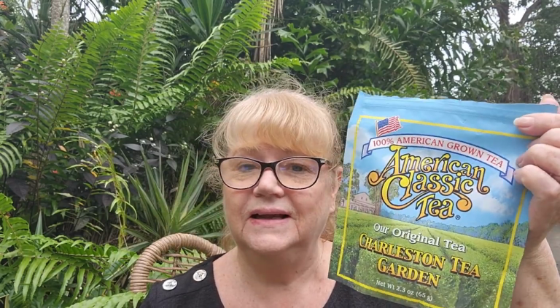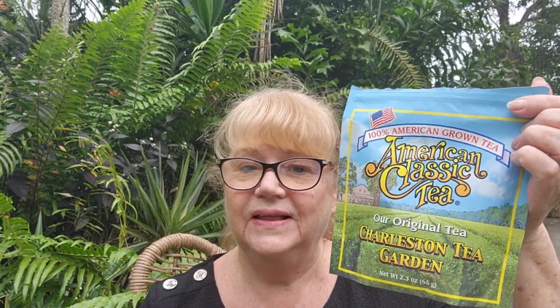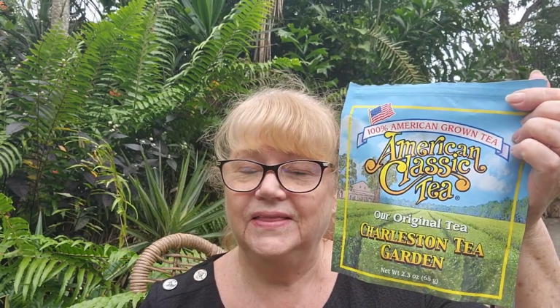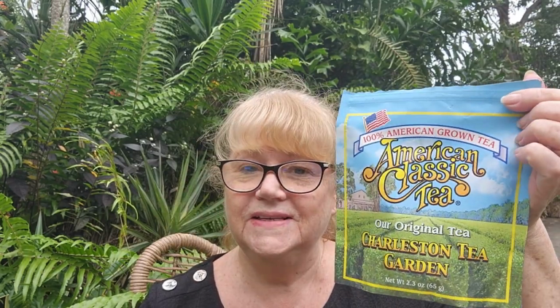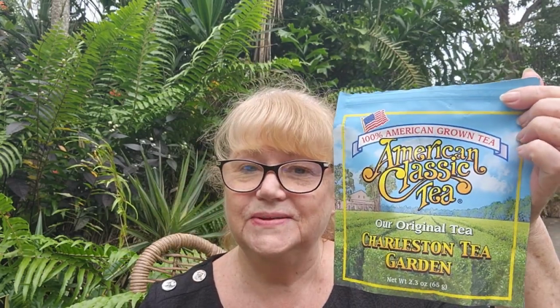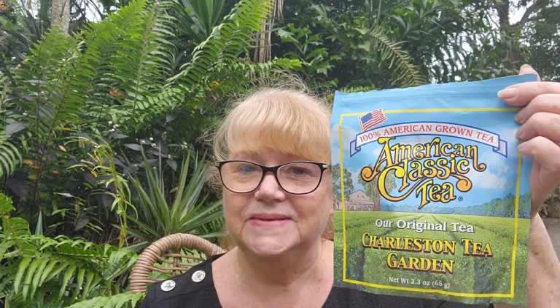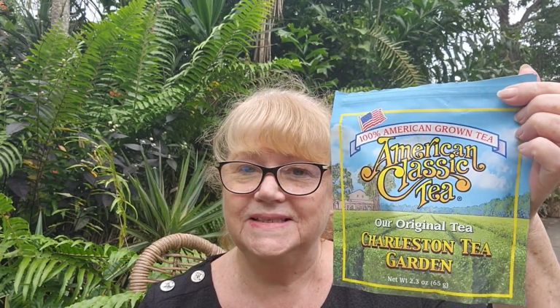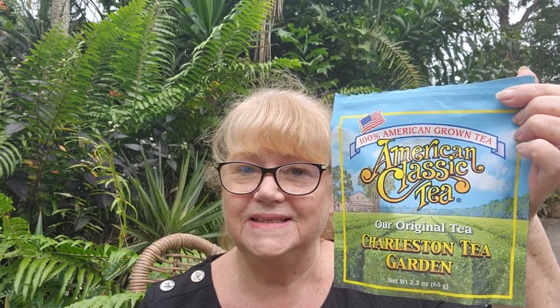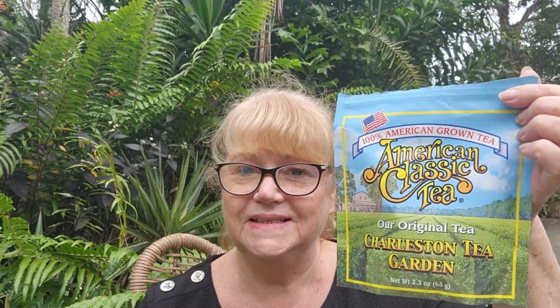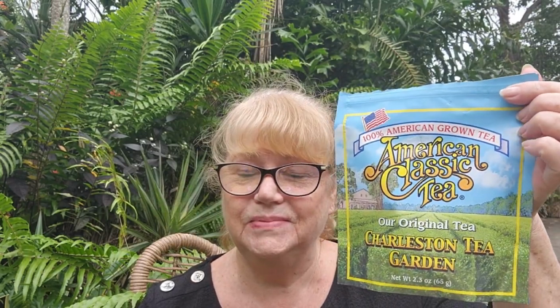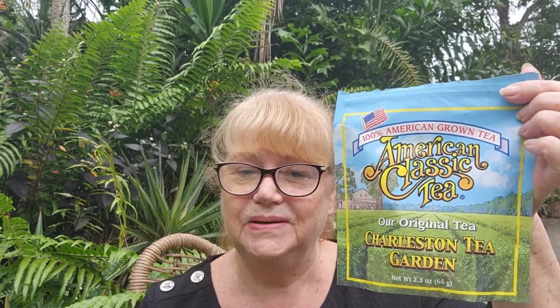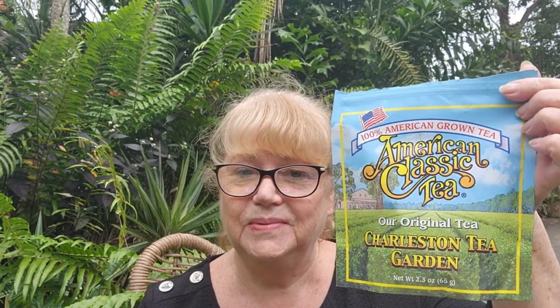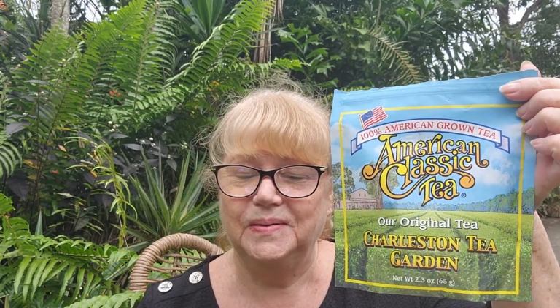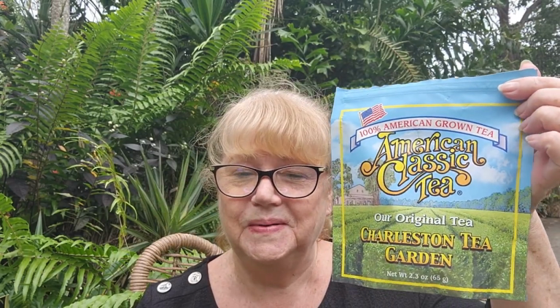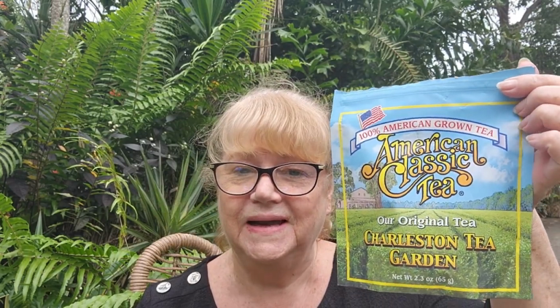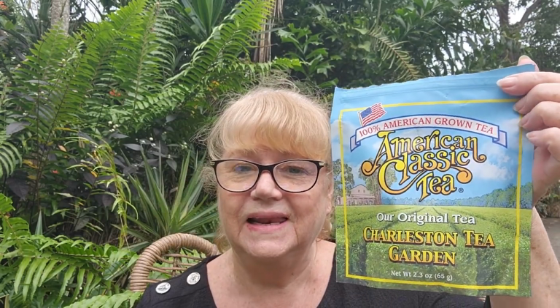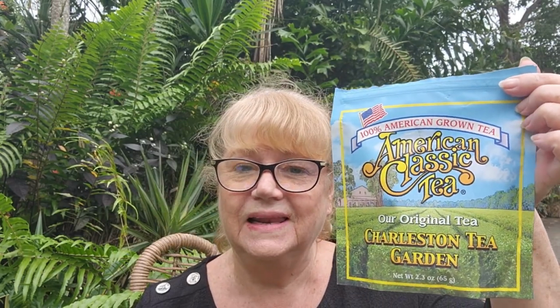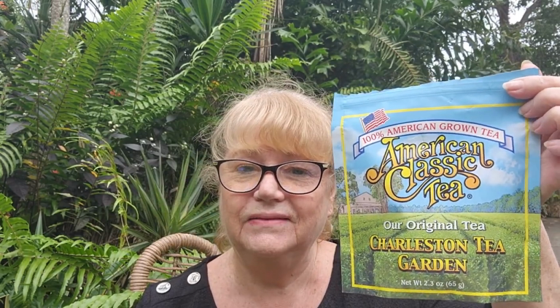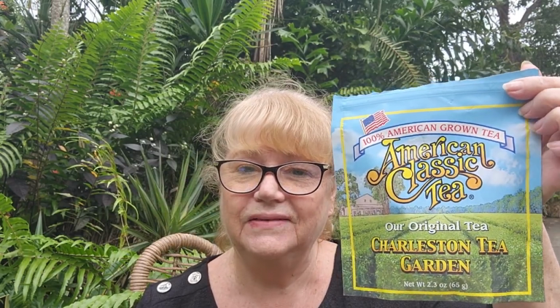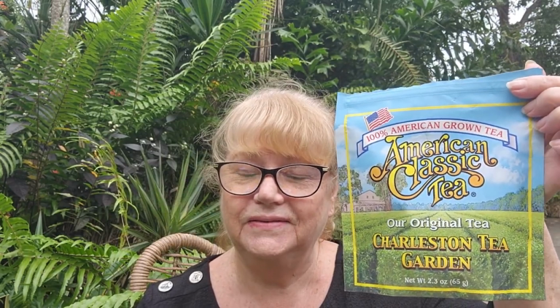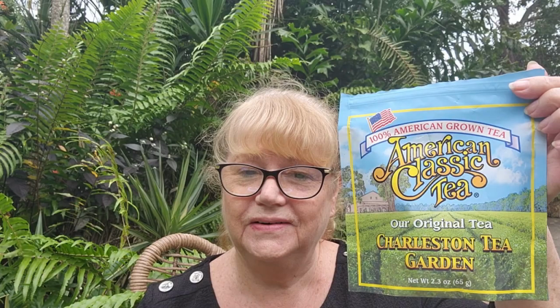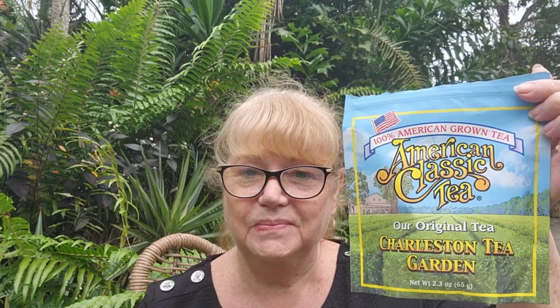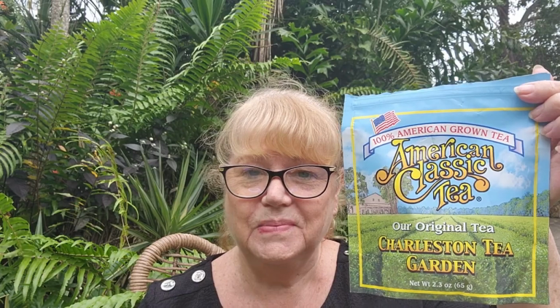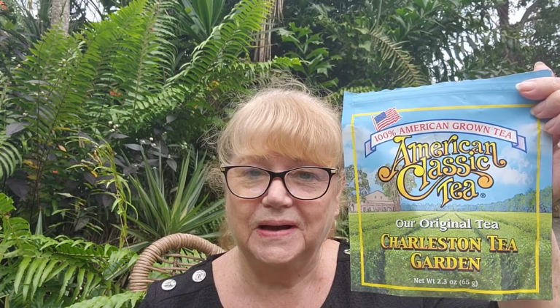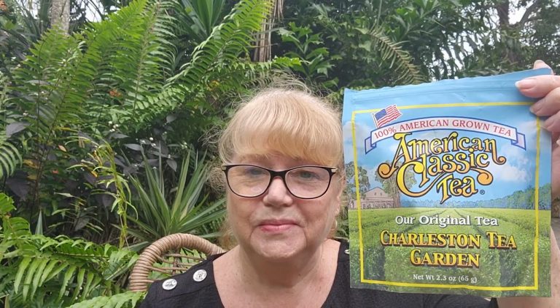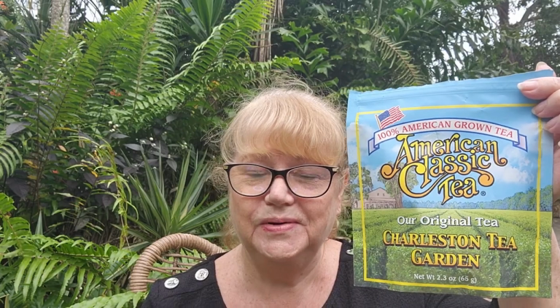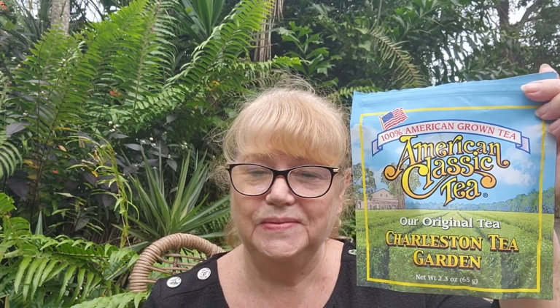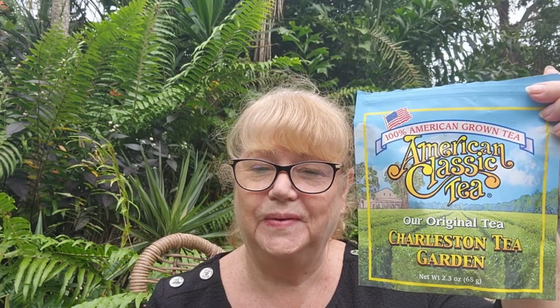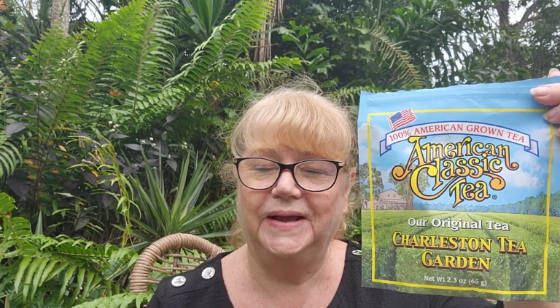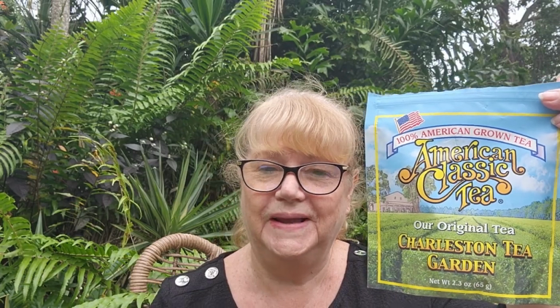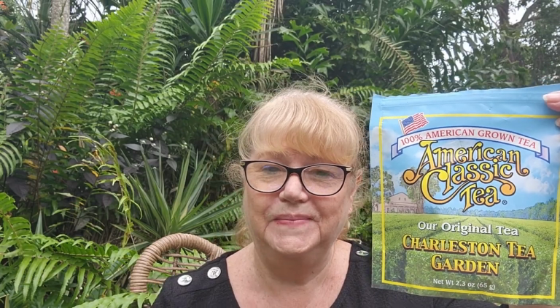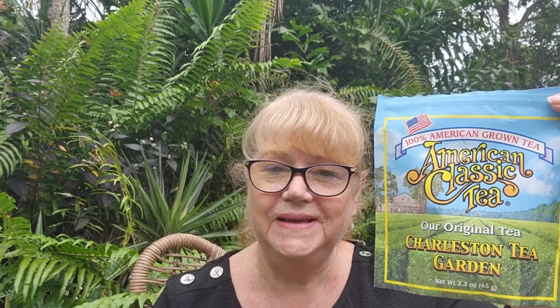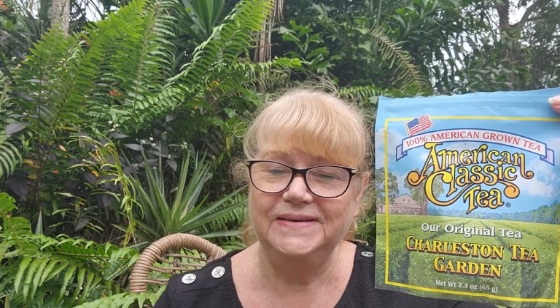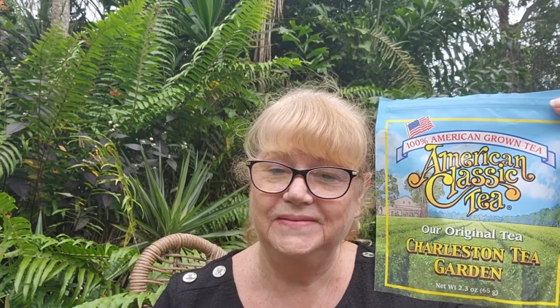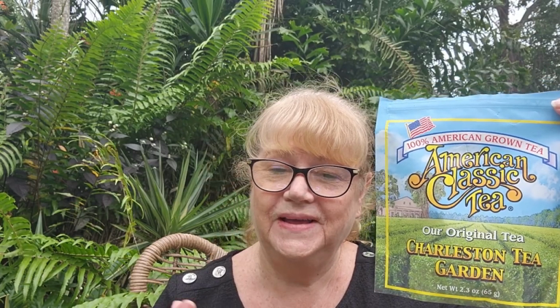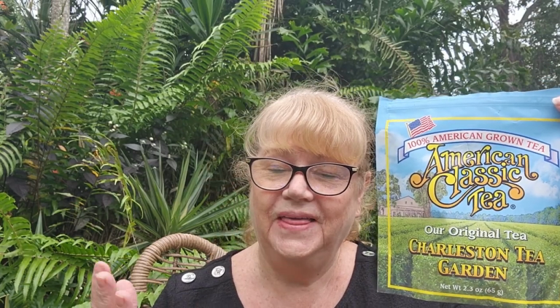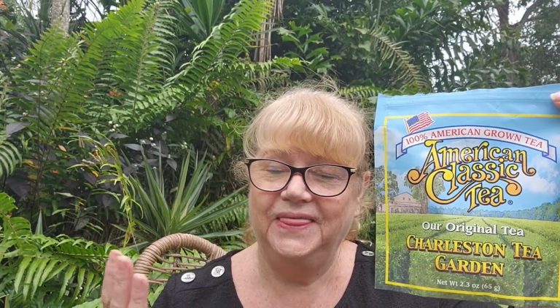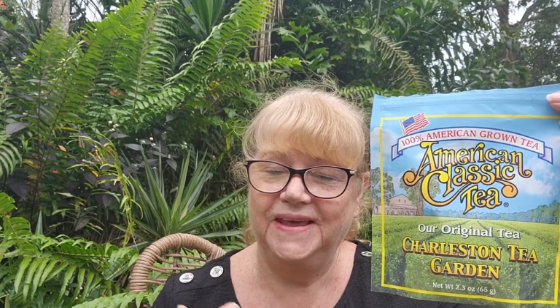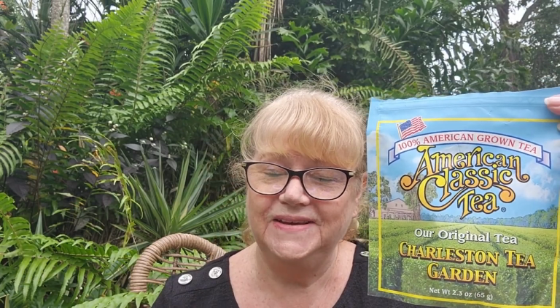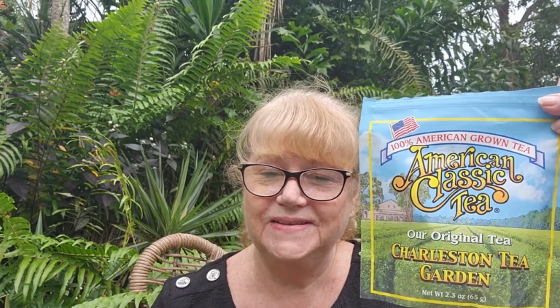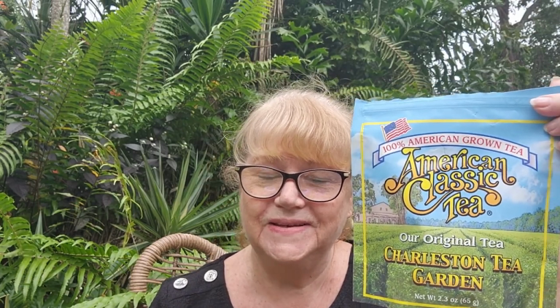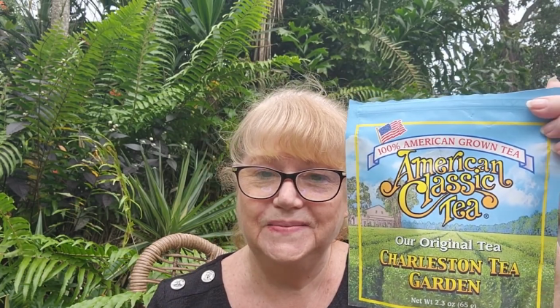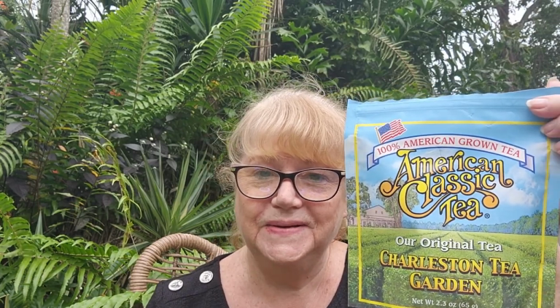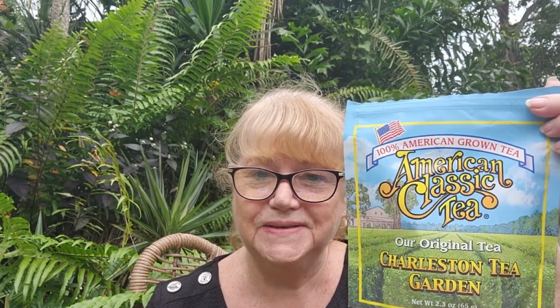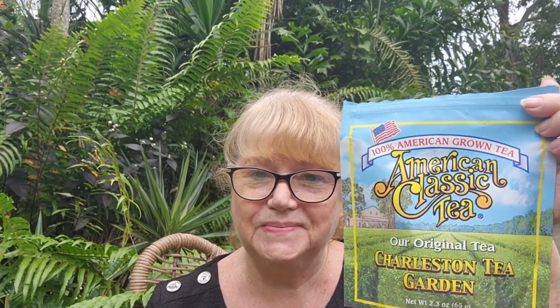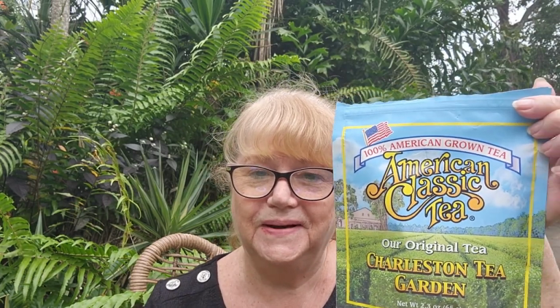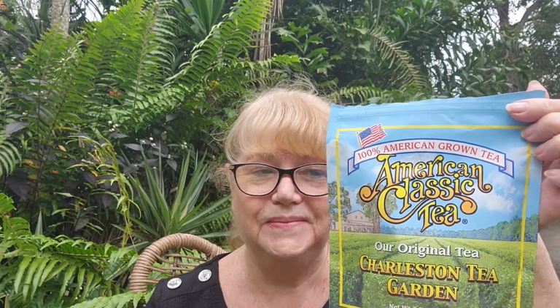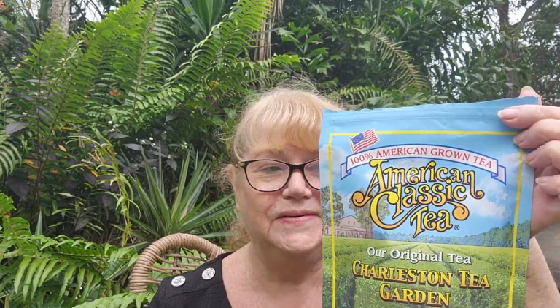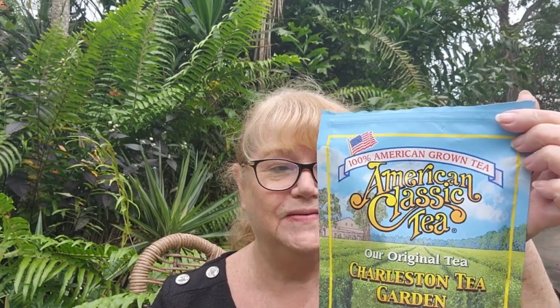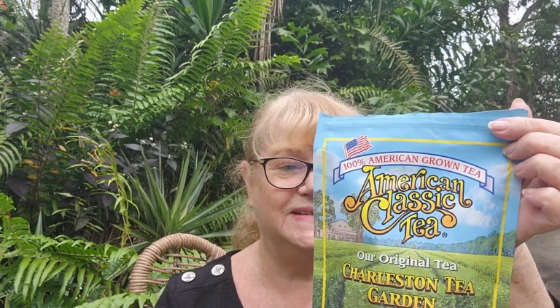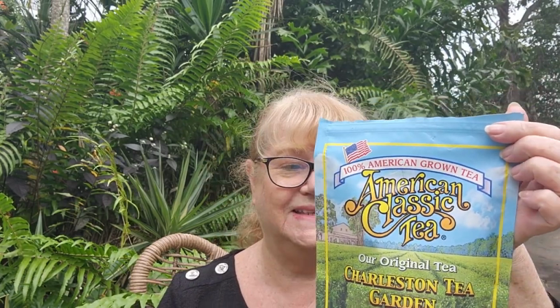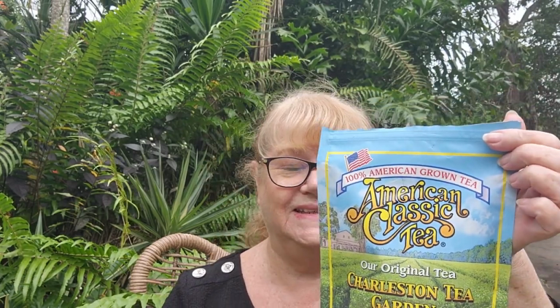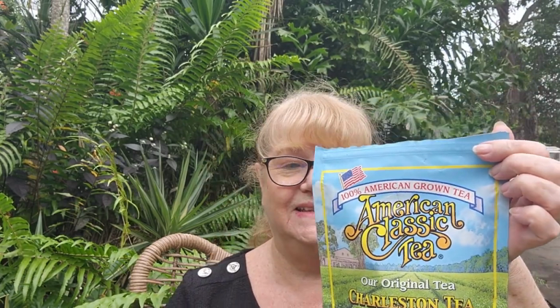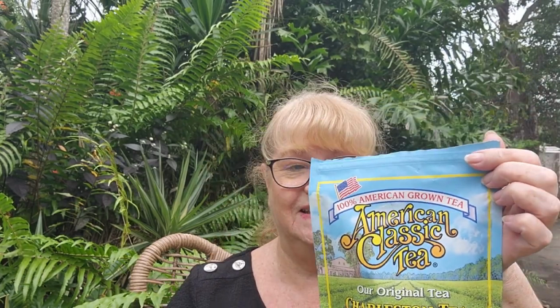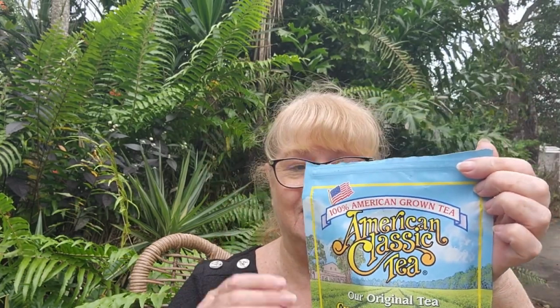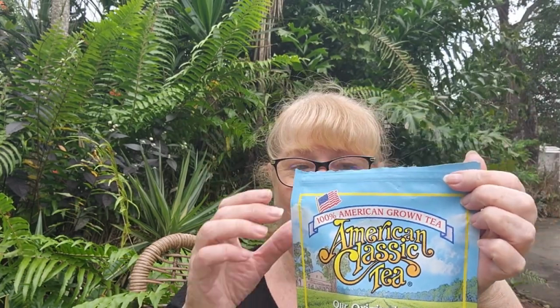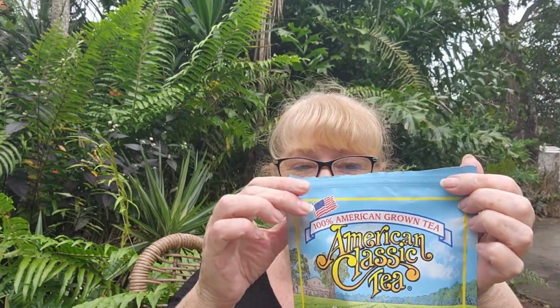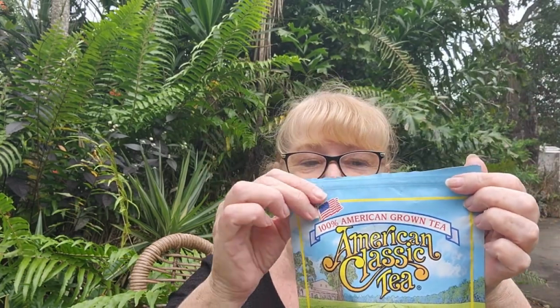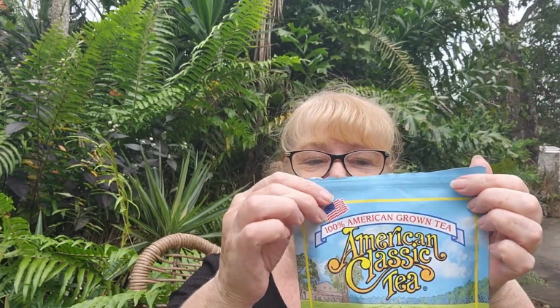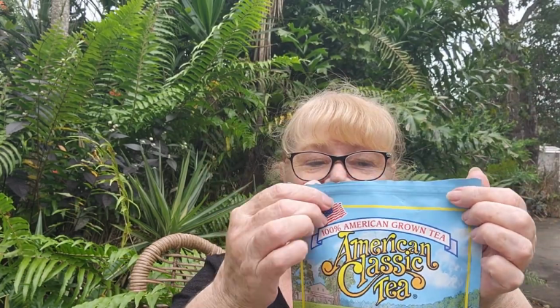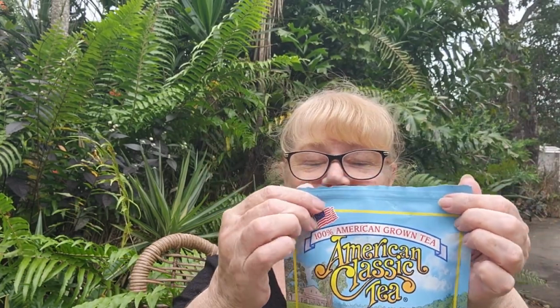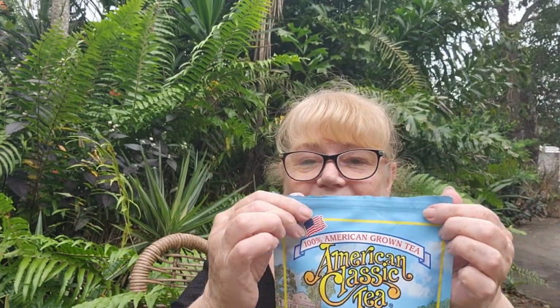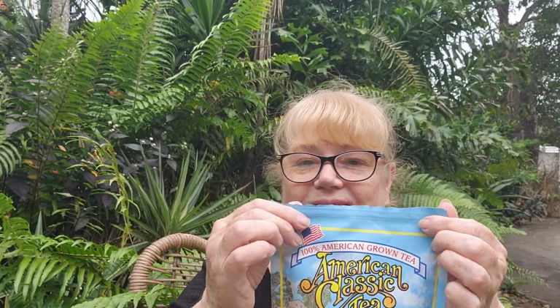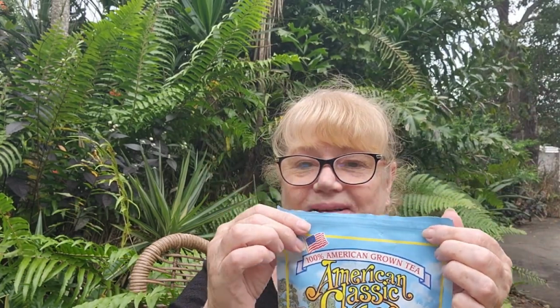This was sent to me by my lovely friend Barbara in Miami. Thank you so much Barbara for sending this for me to try.